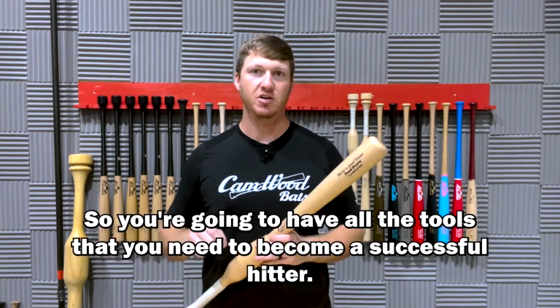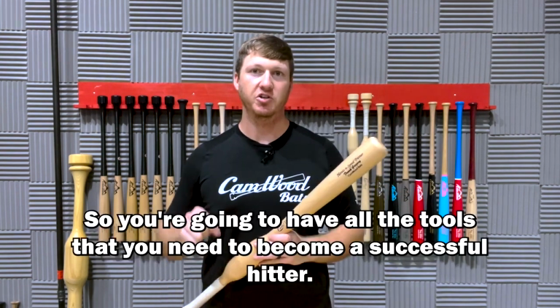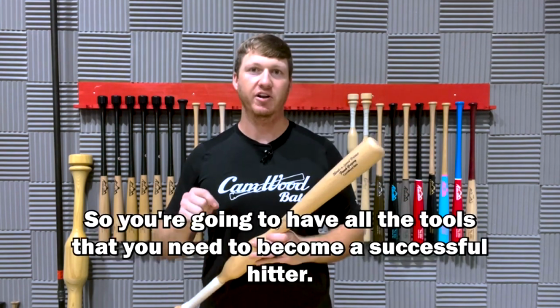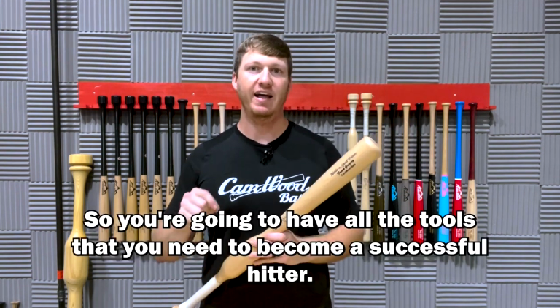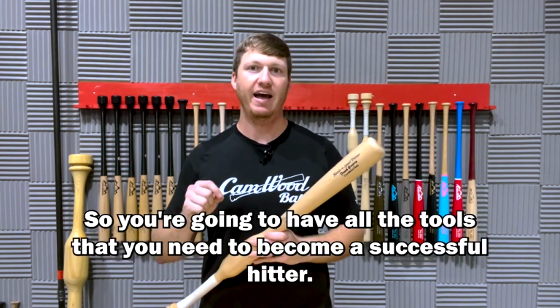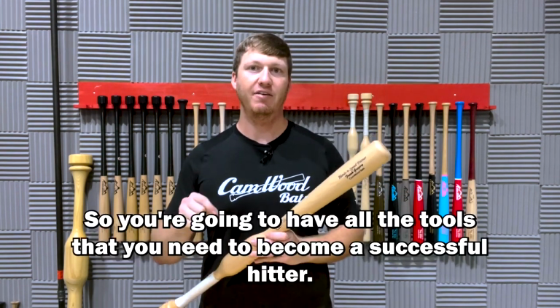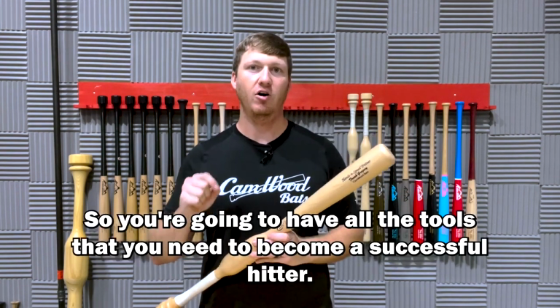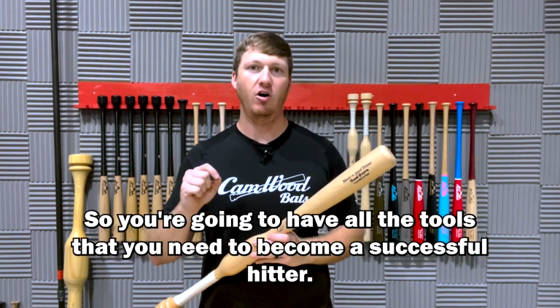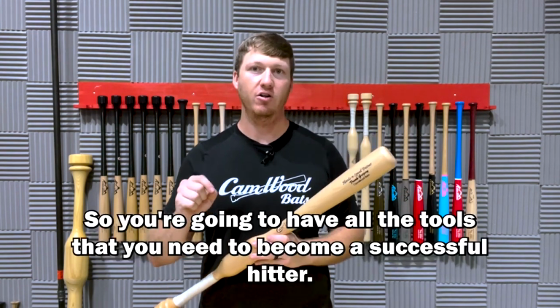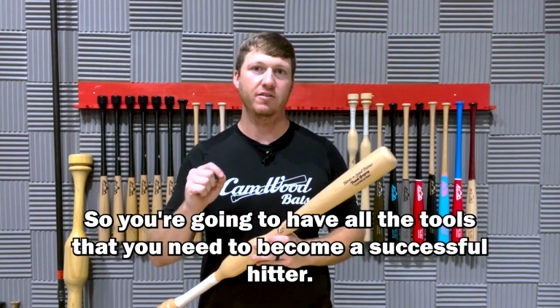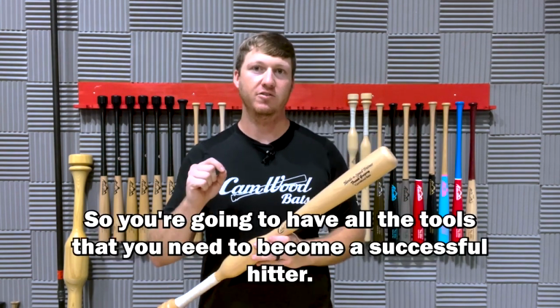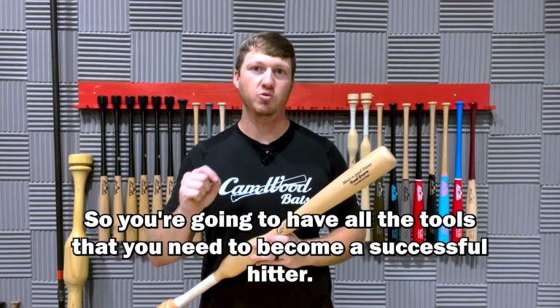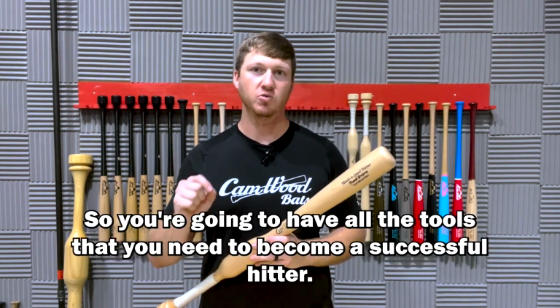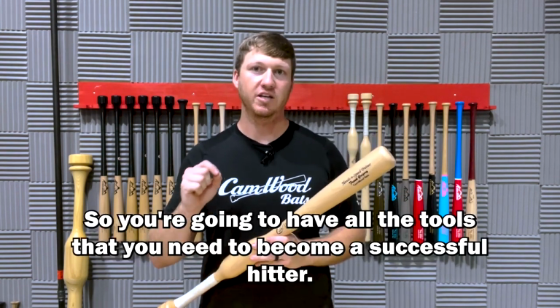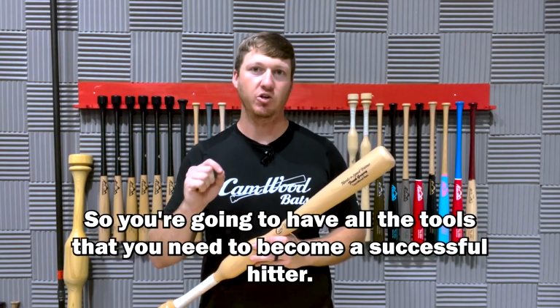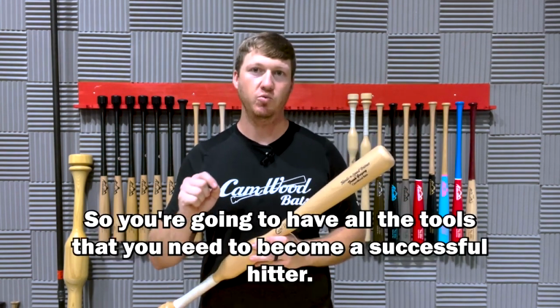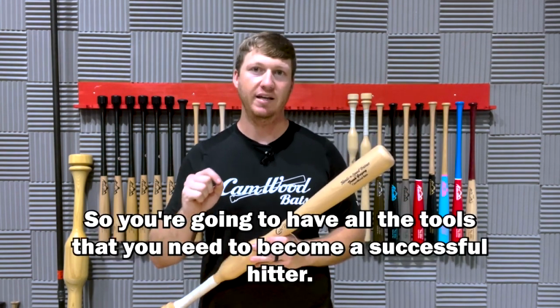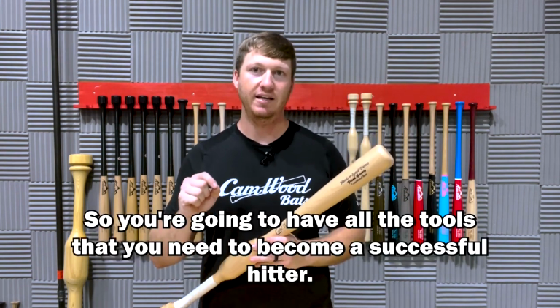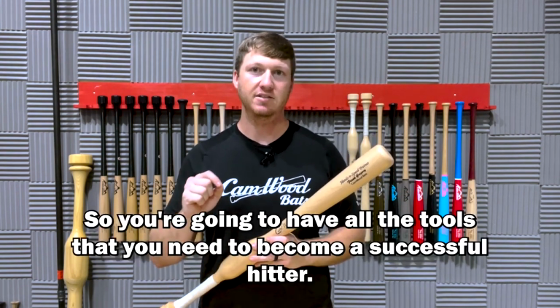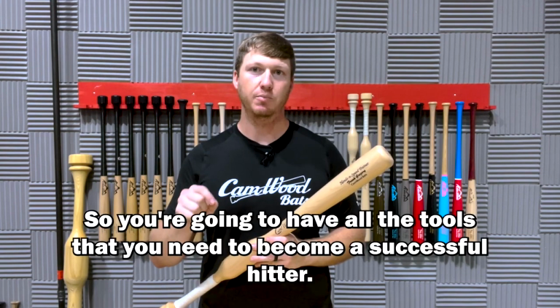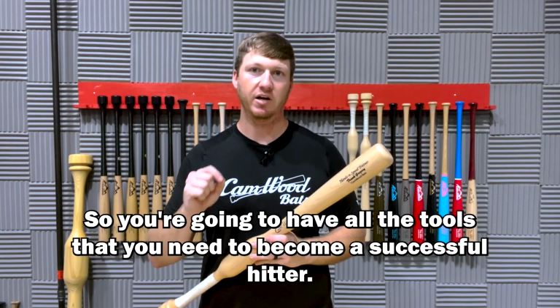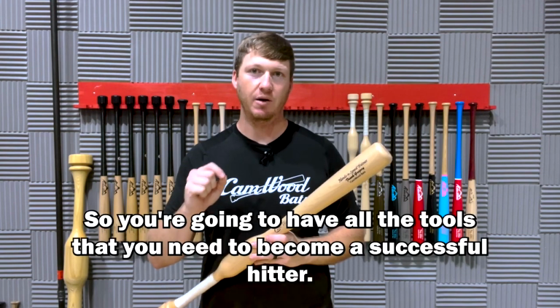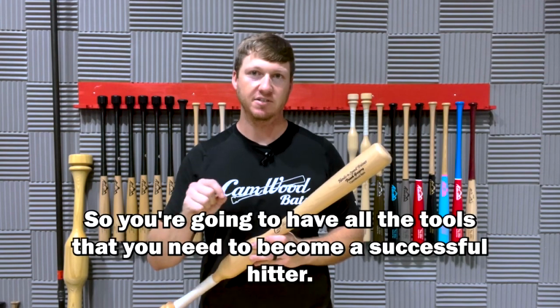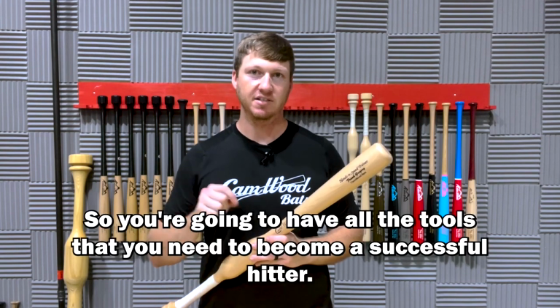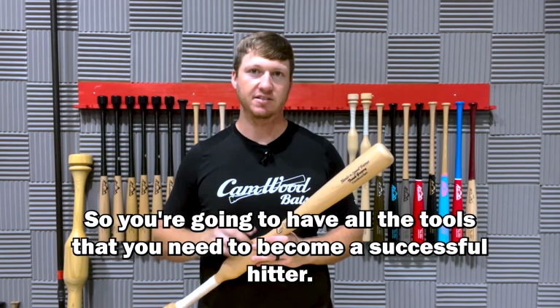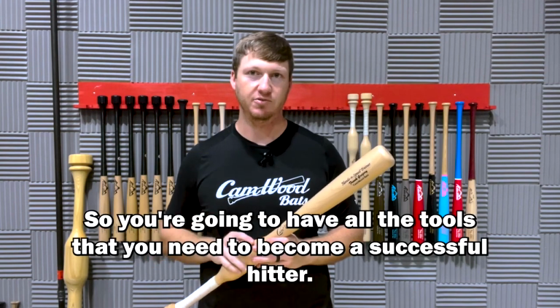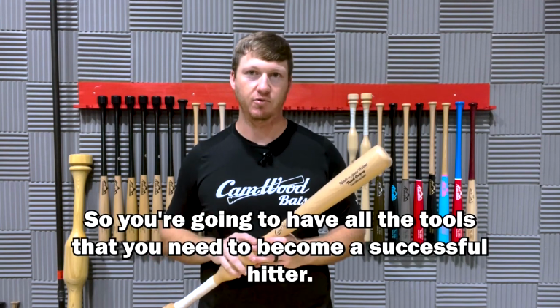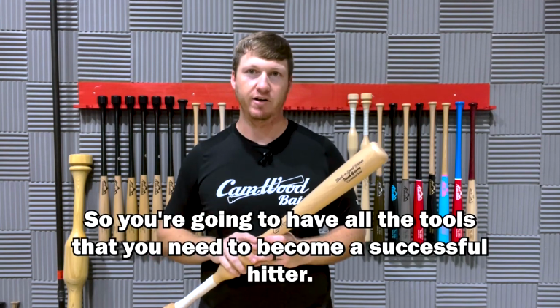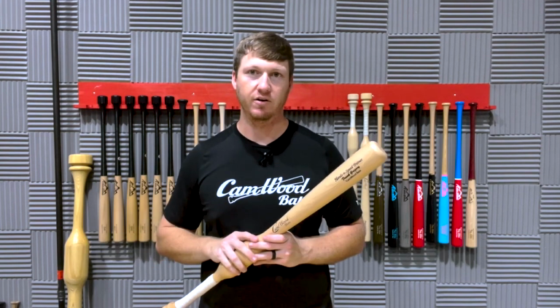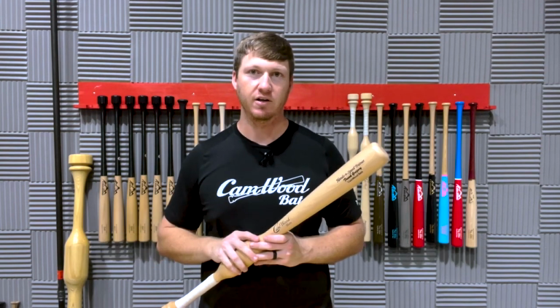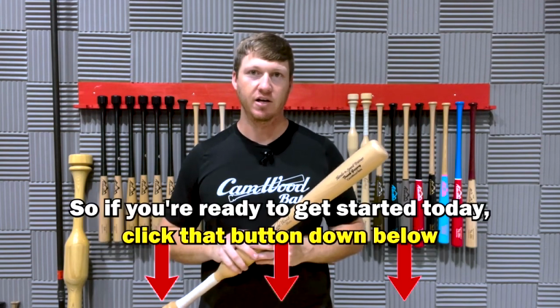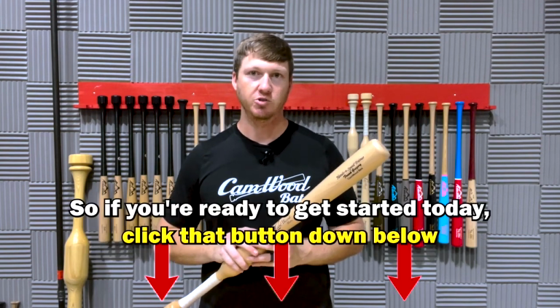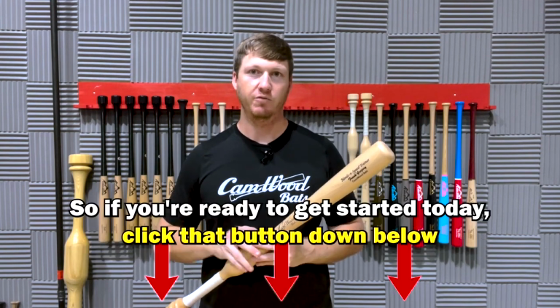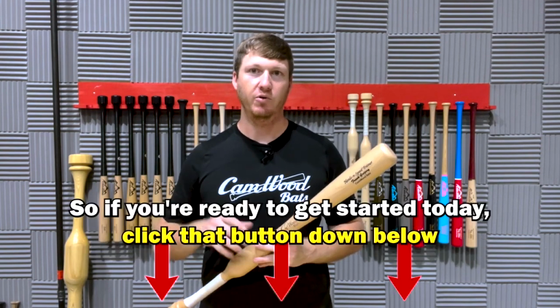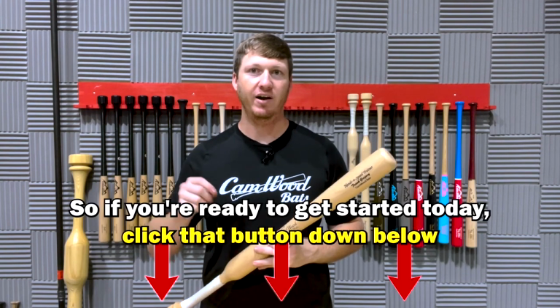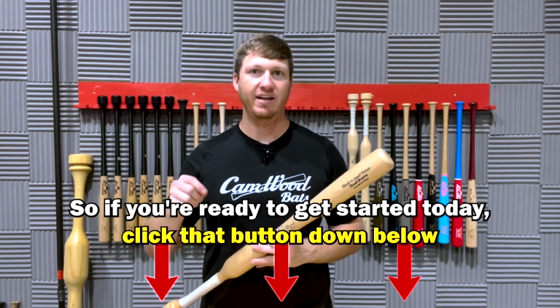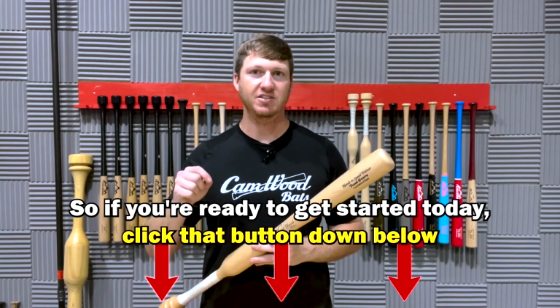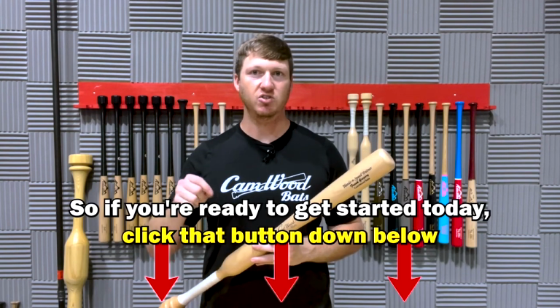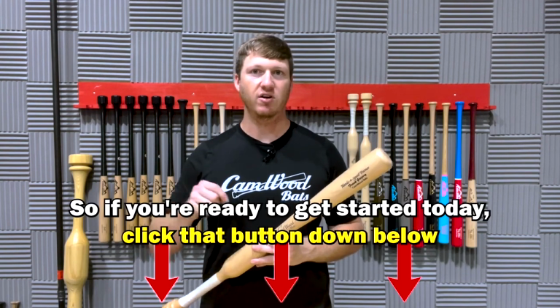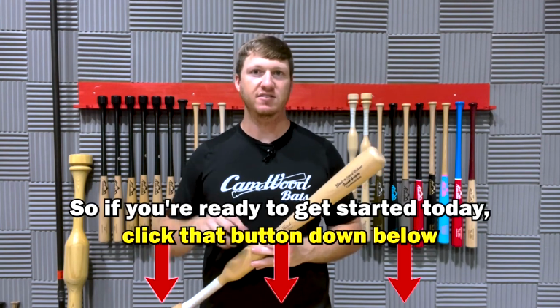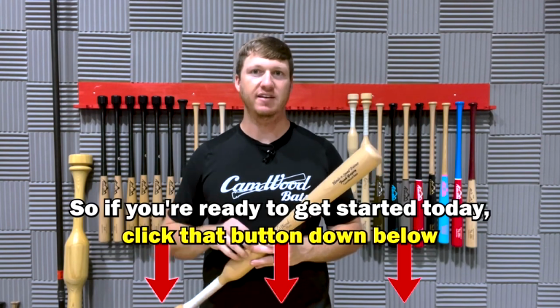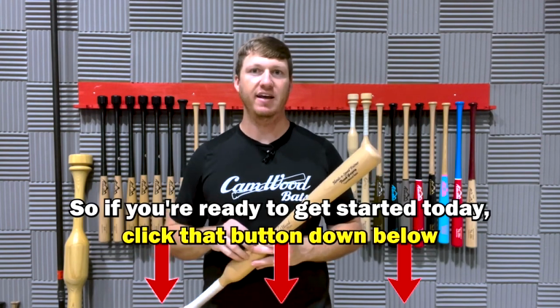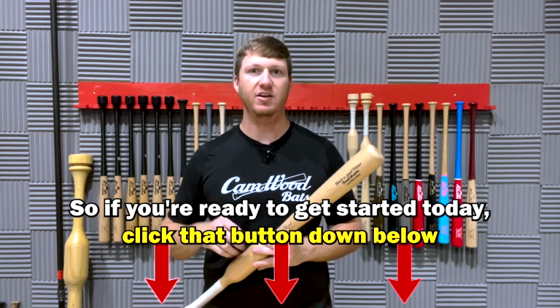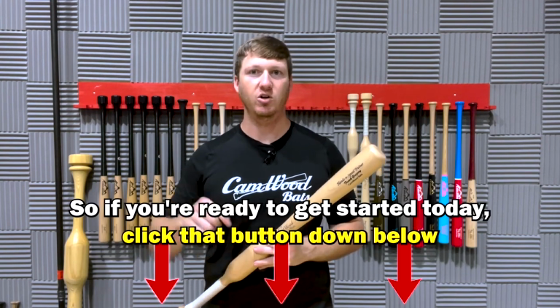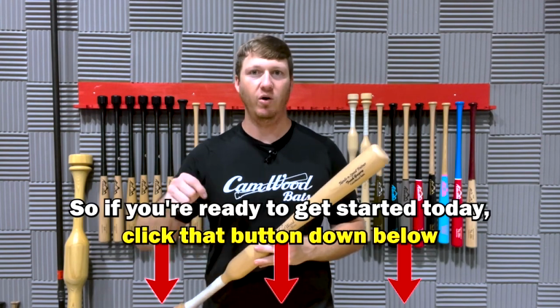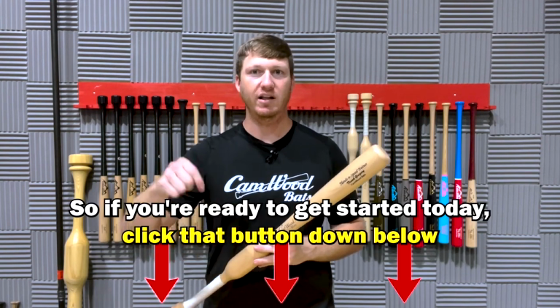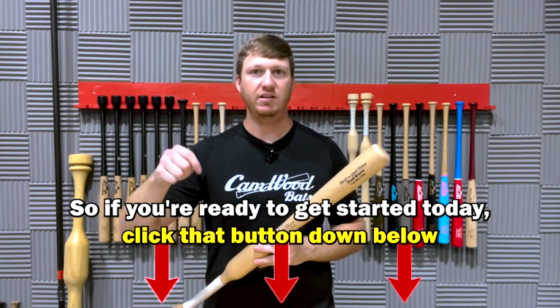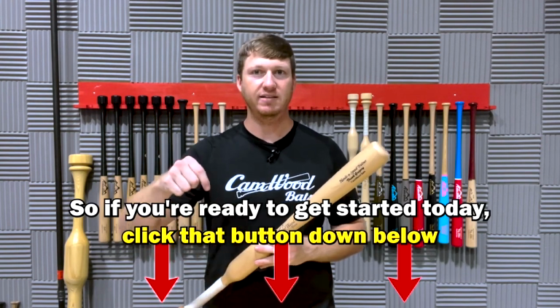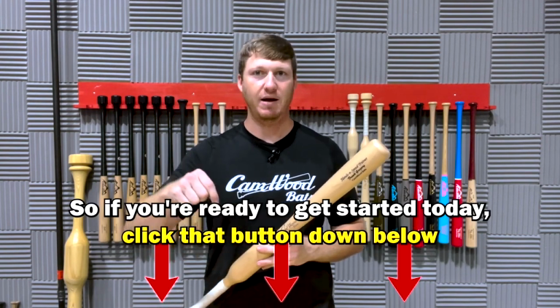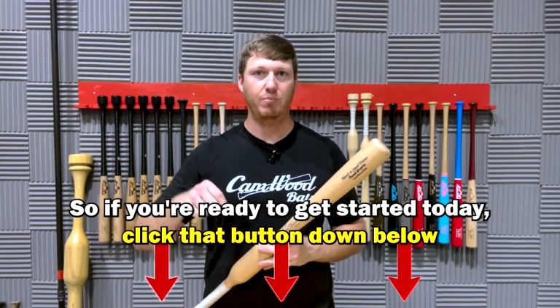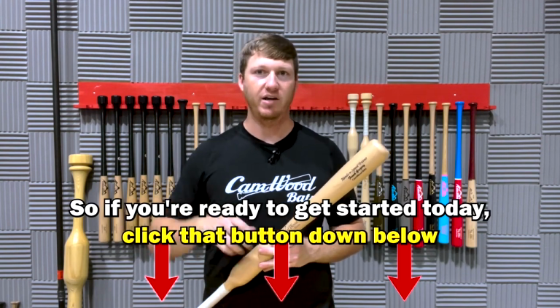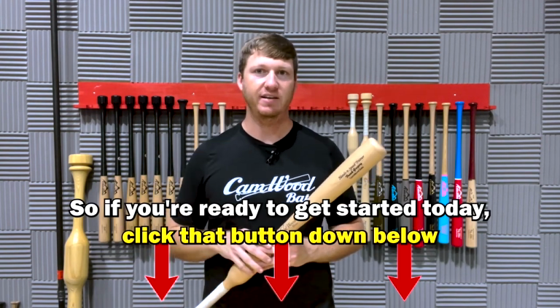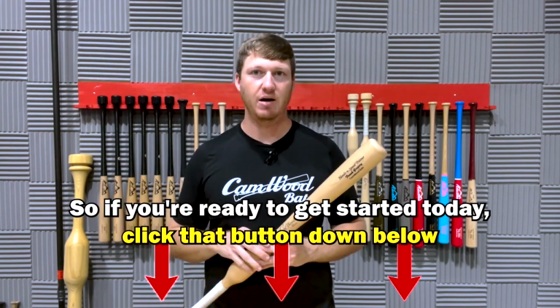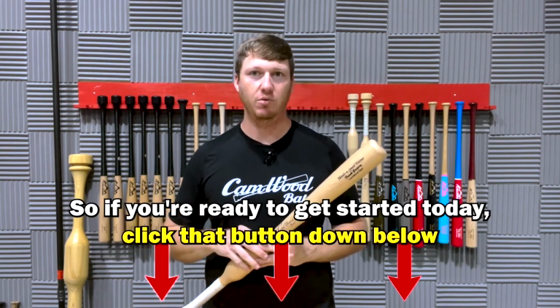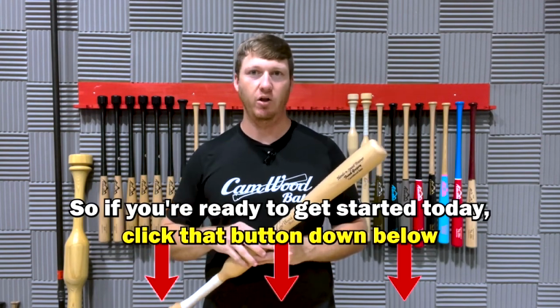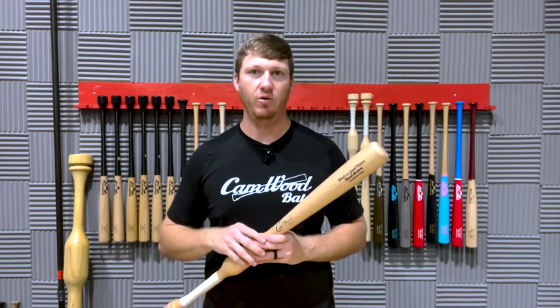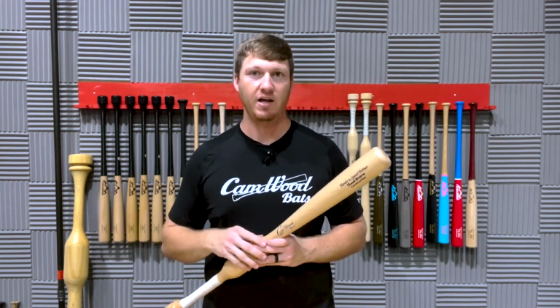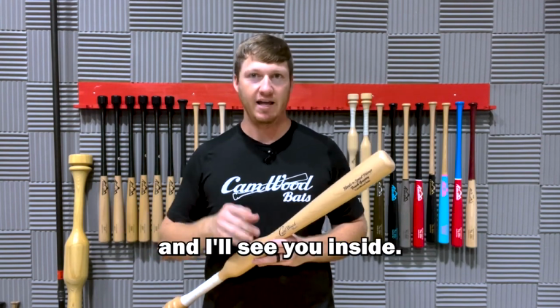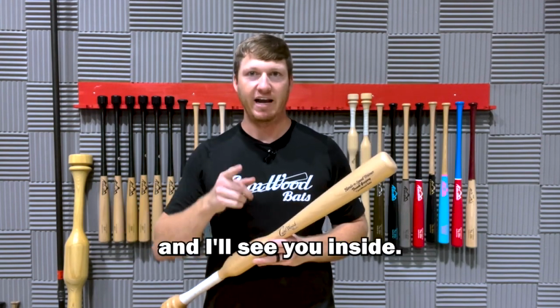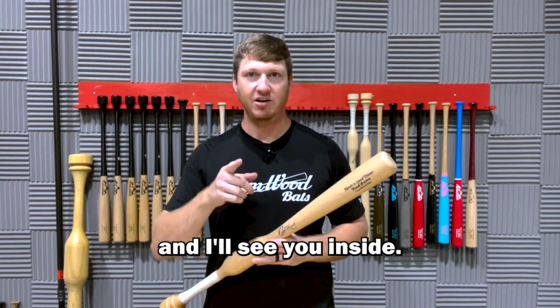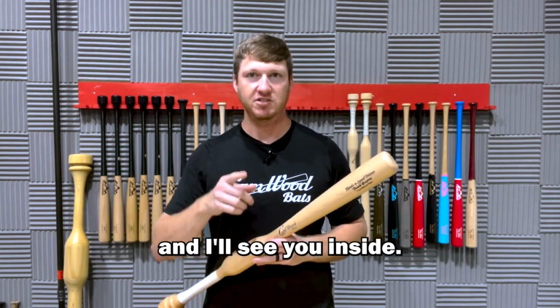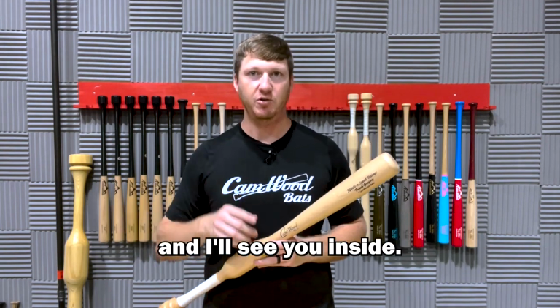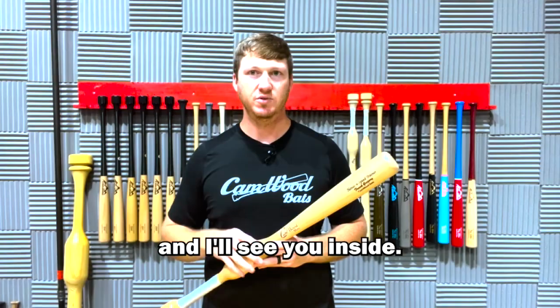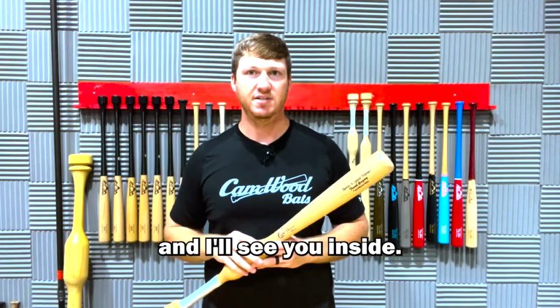So you're going to have all the tools you need to become a successful hitter. If you're ready to get started today, go ahead and click that button down below, and I'll see you inside.